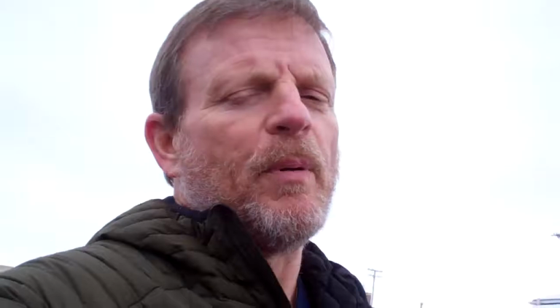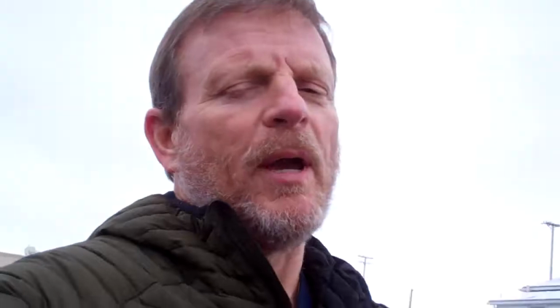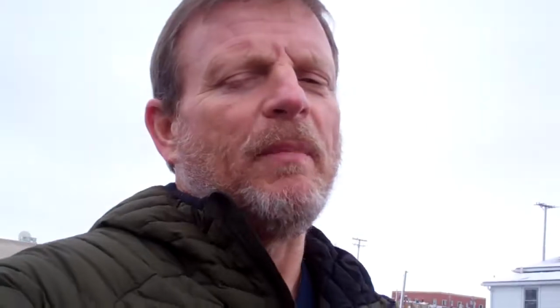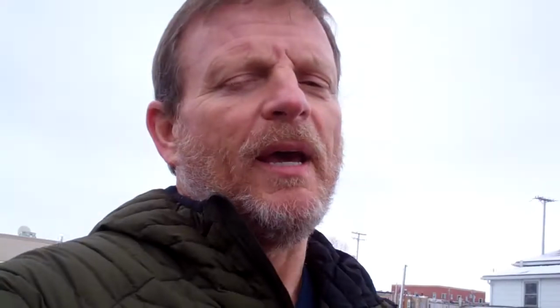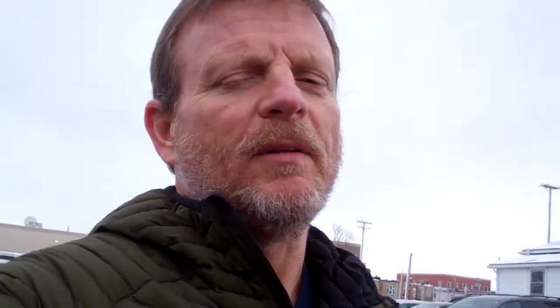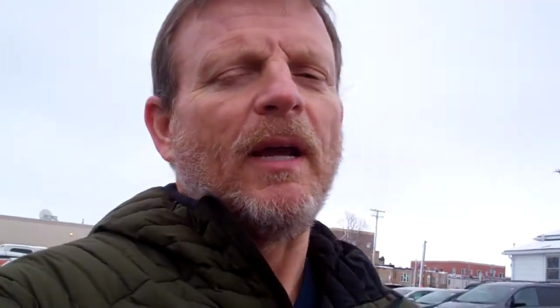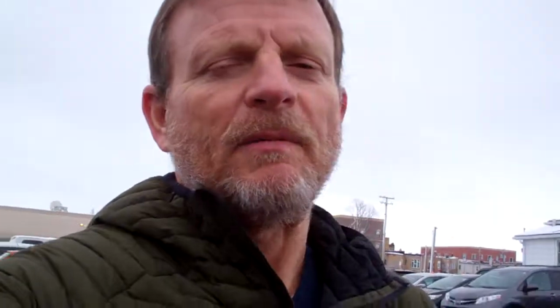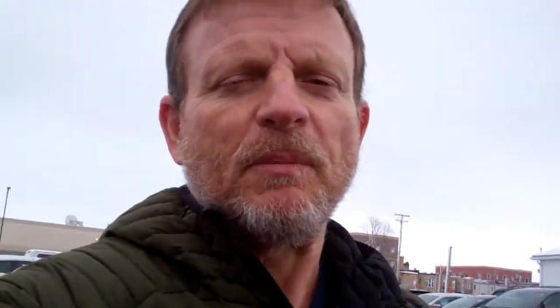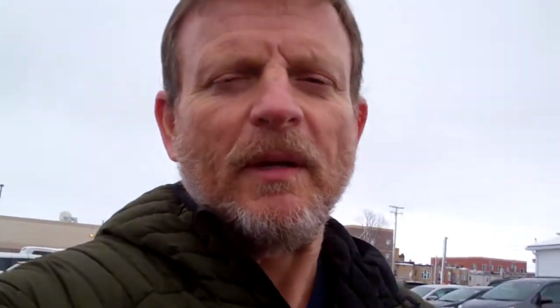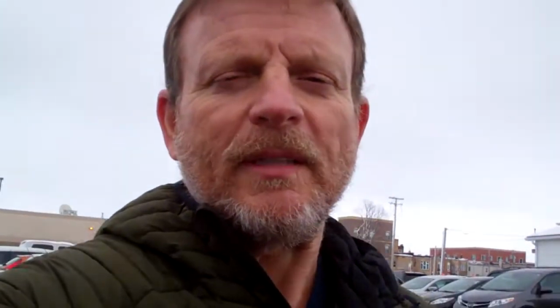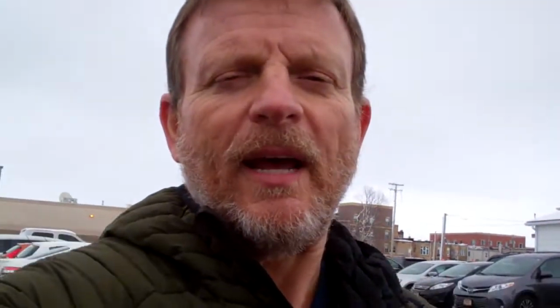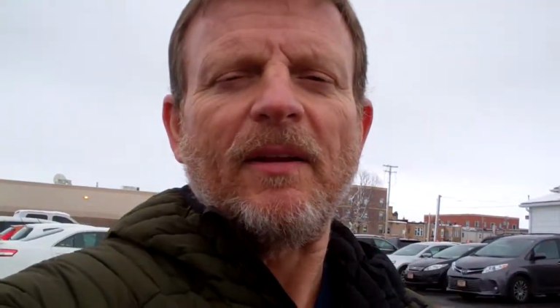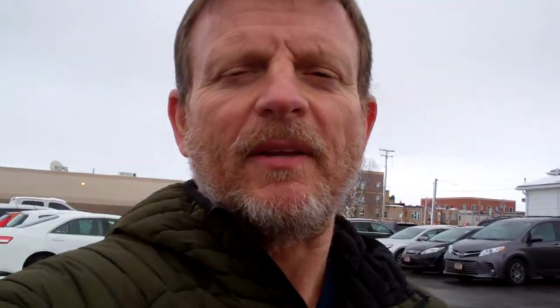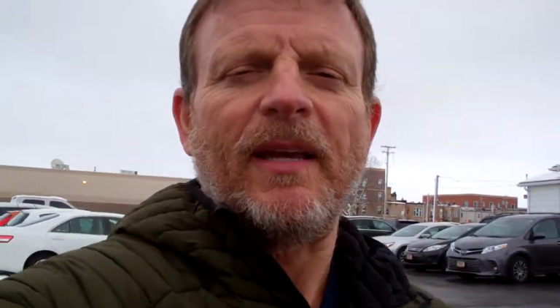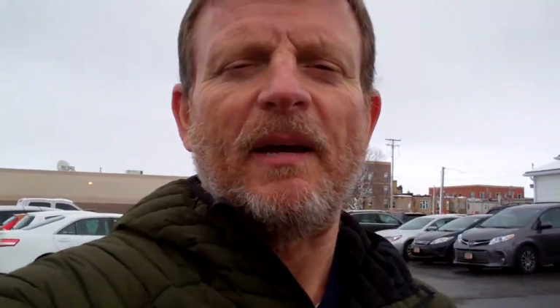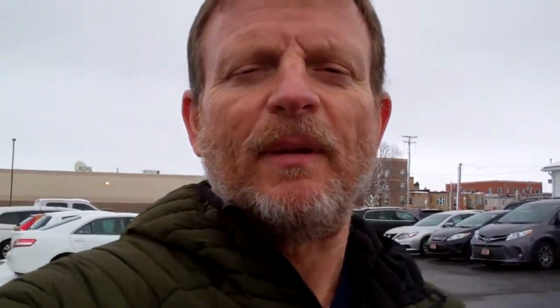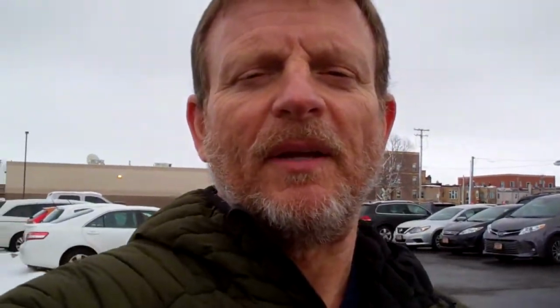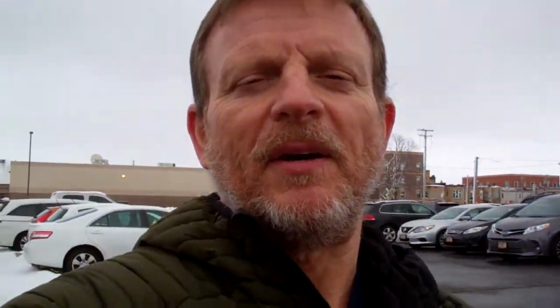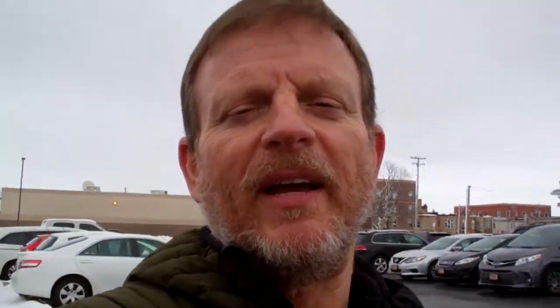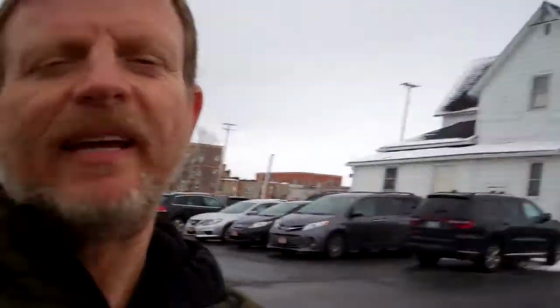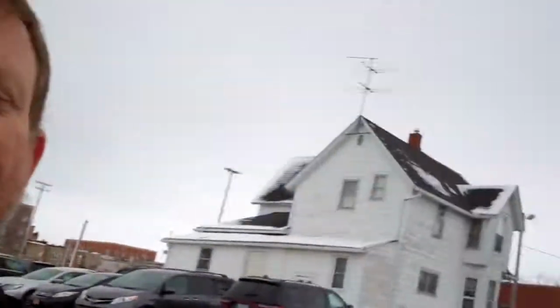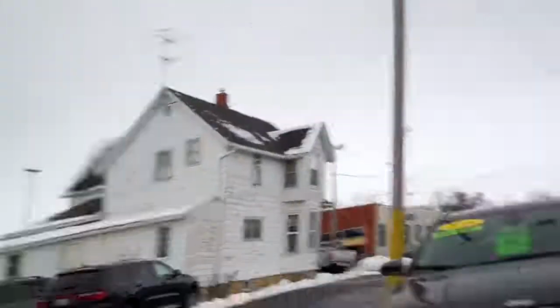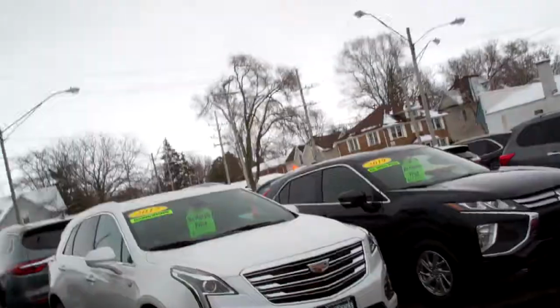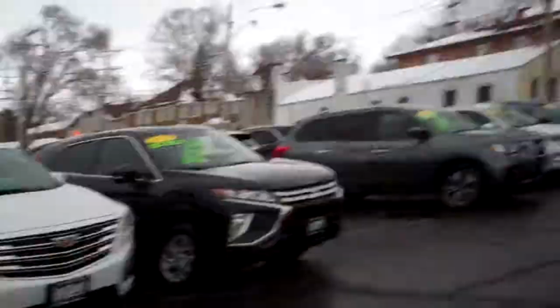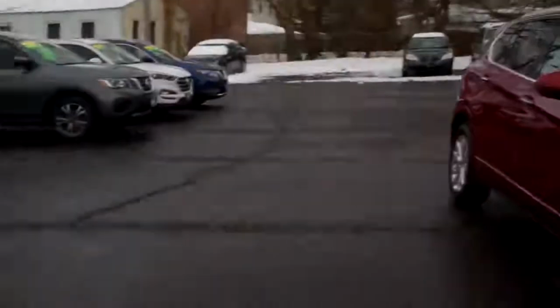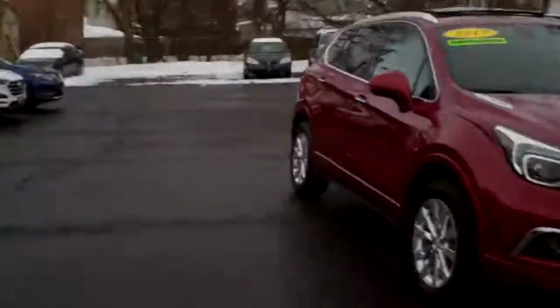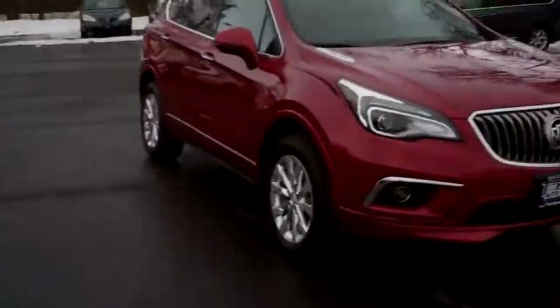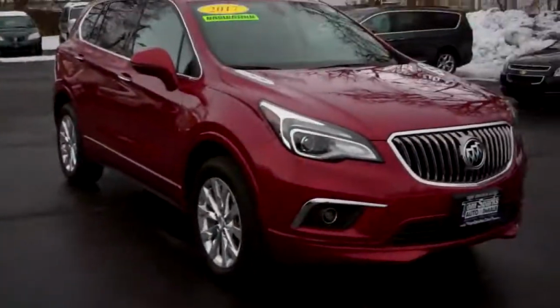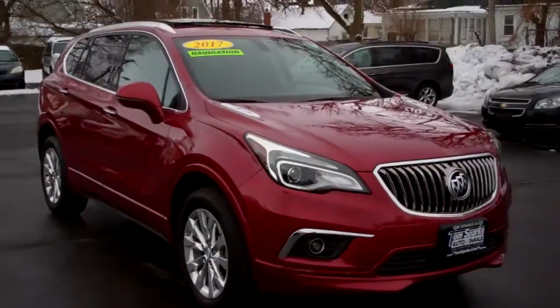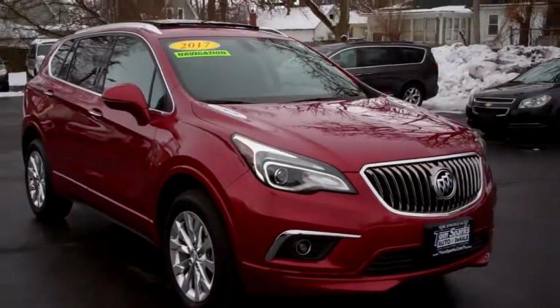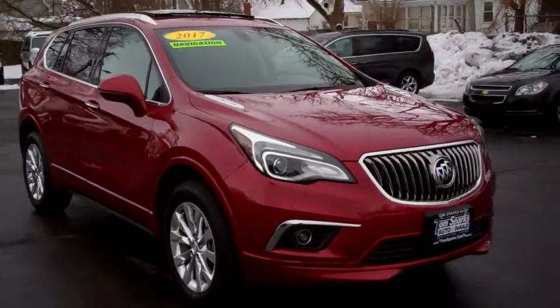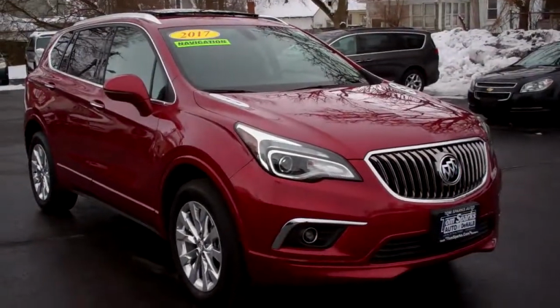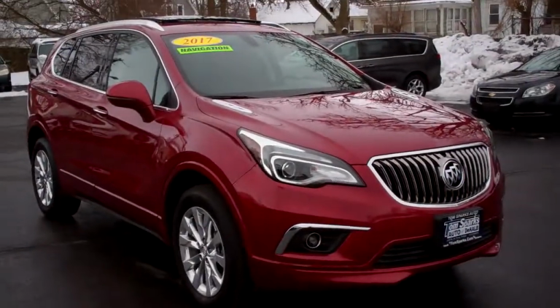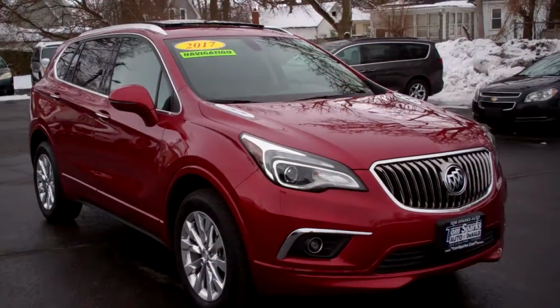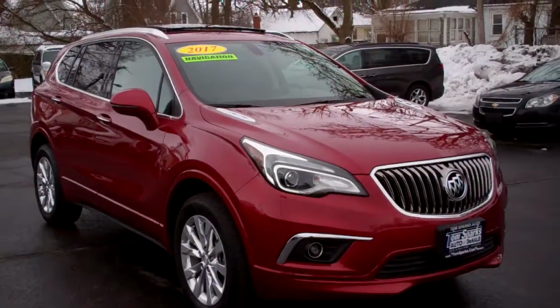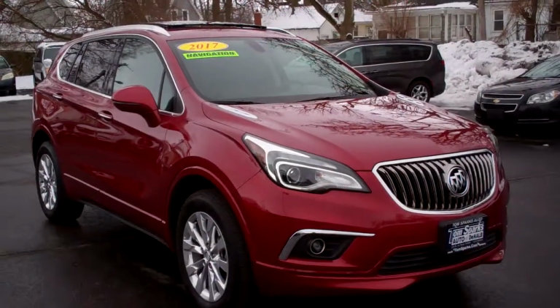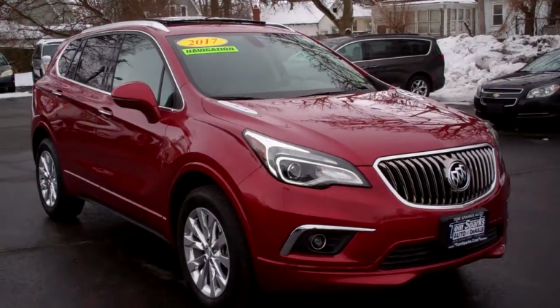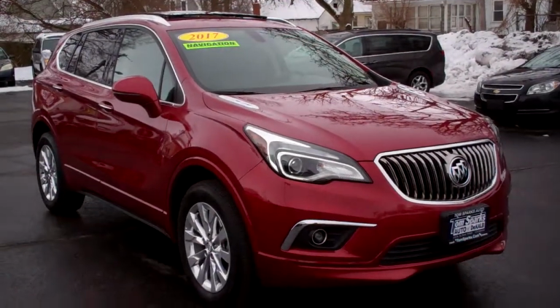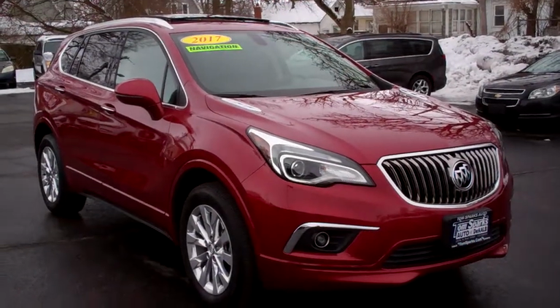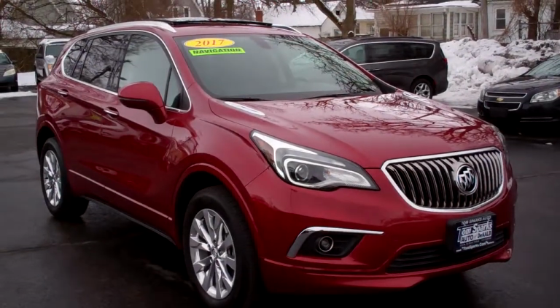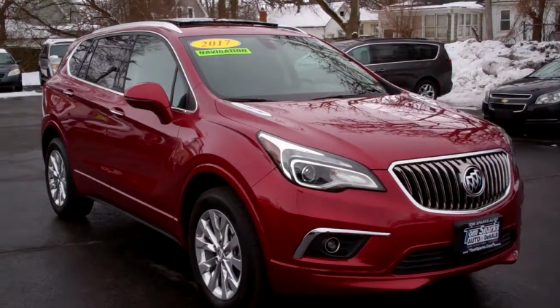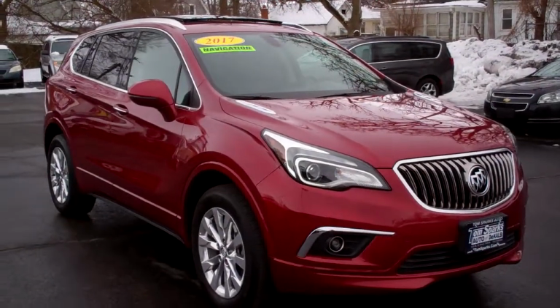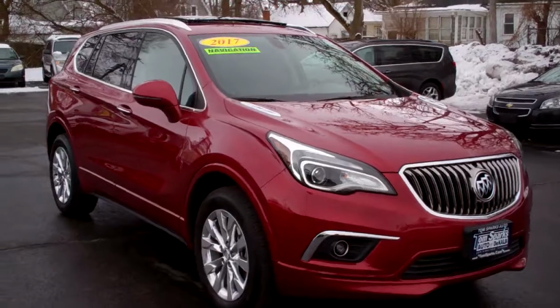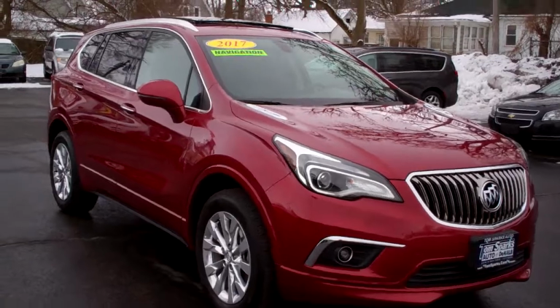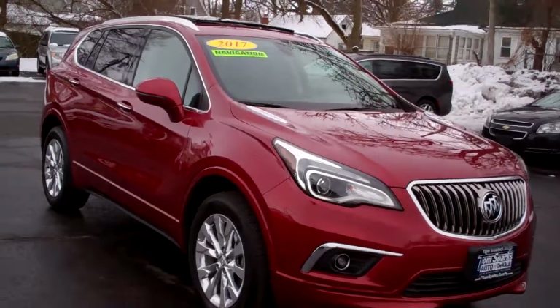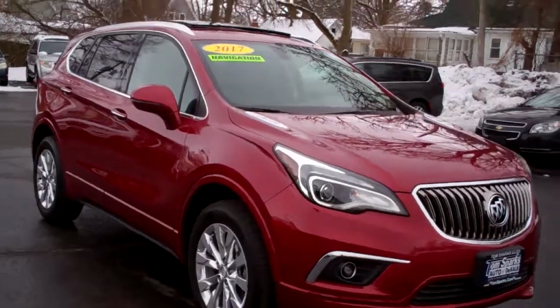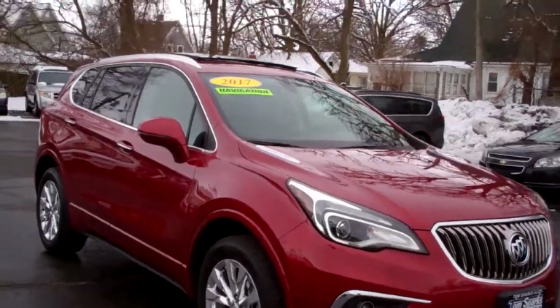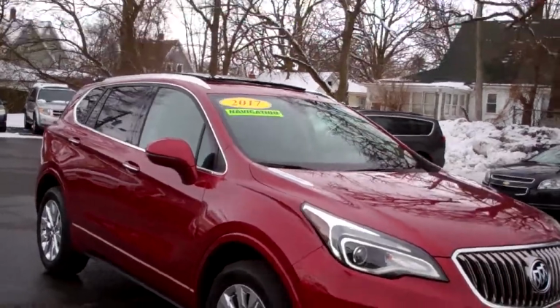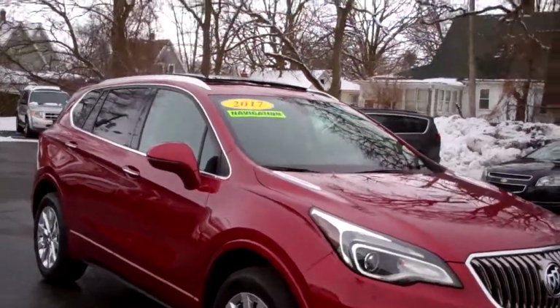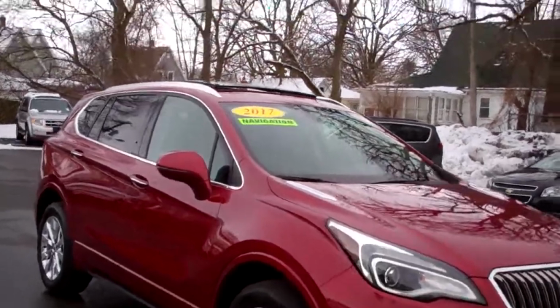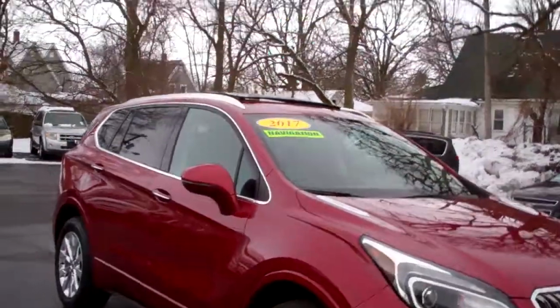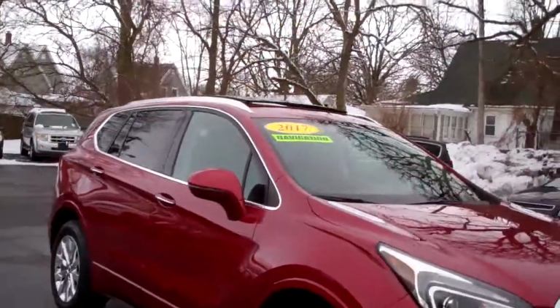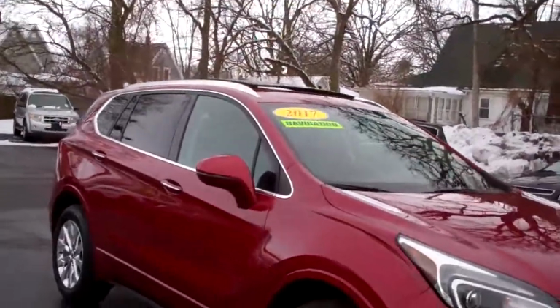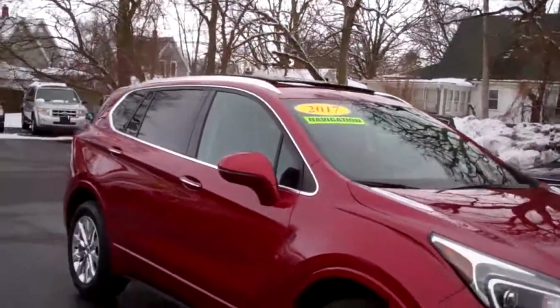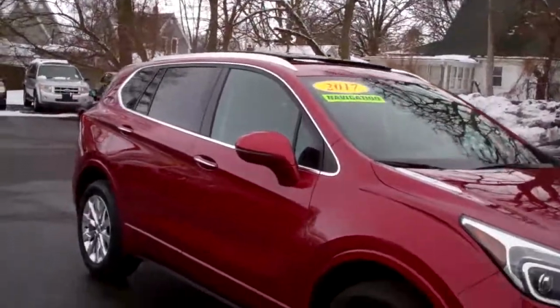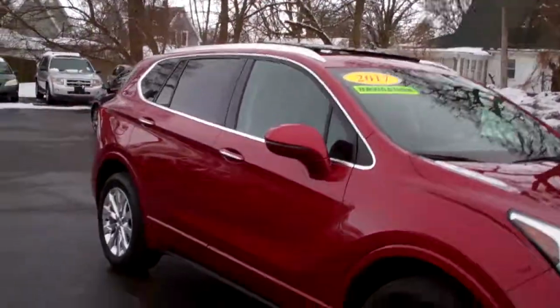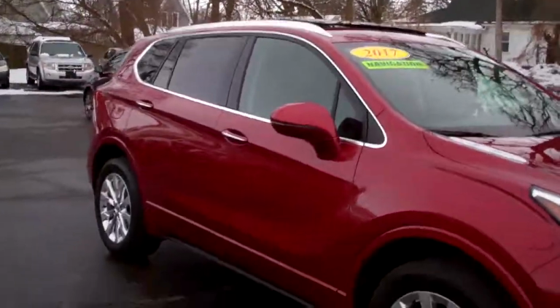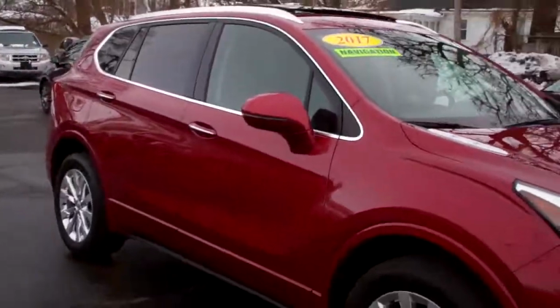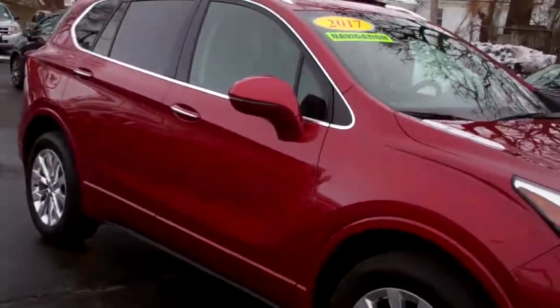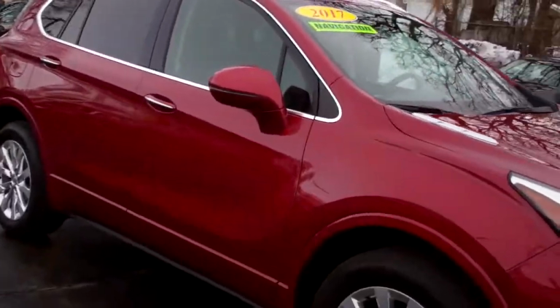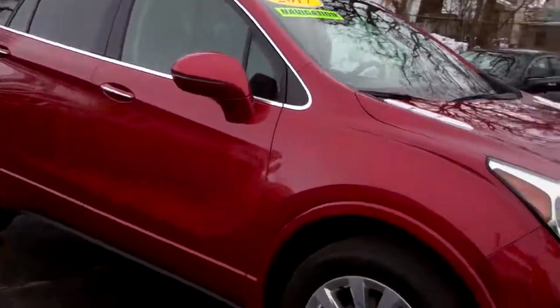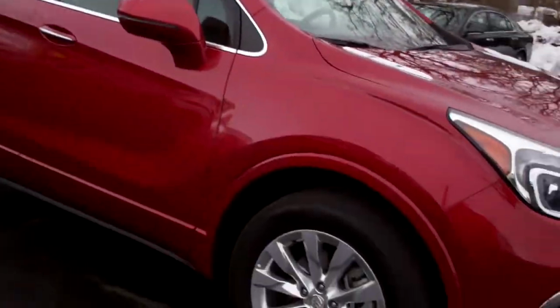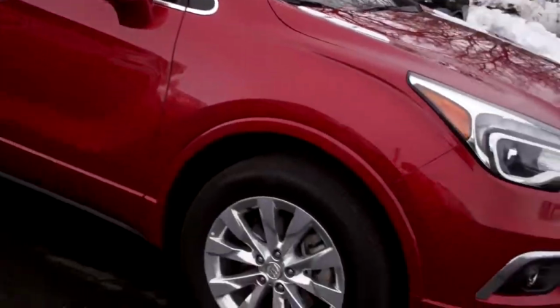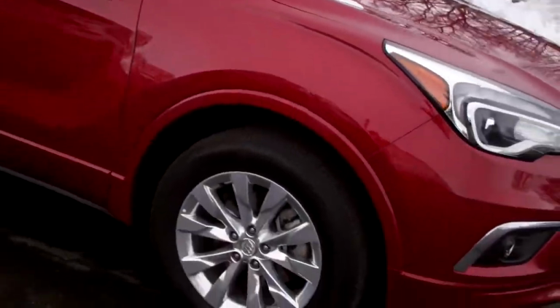Brad Mayo, Tom Sparks Auto, DeKalb, Illinois. Hey, check this out — 2017 Buick Envision. Nice car, huh? Red in color.